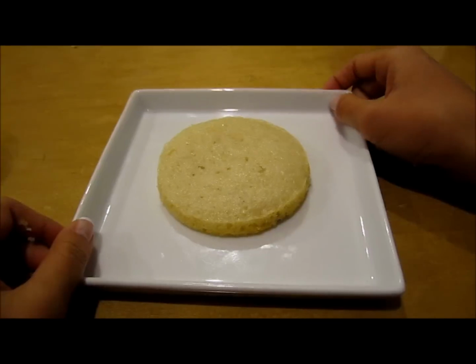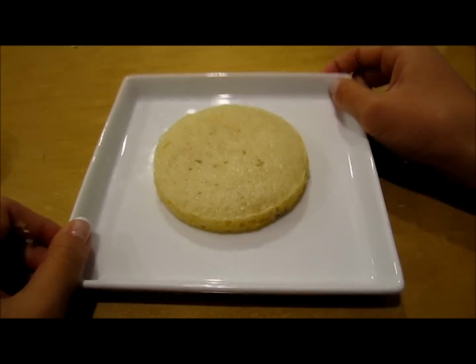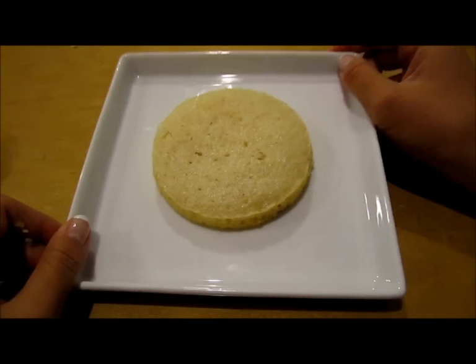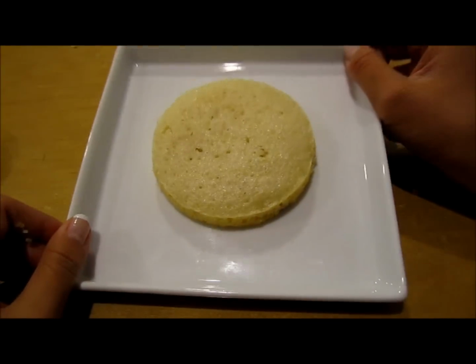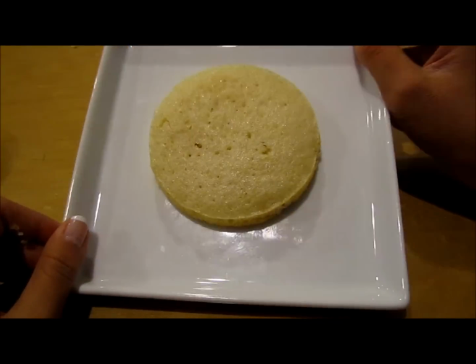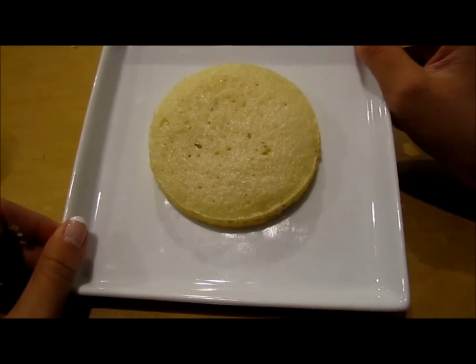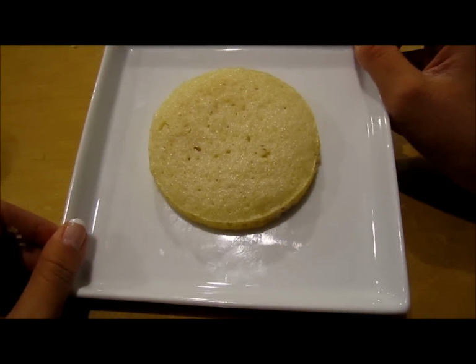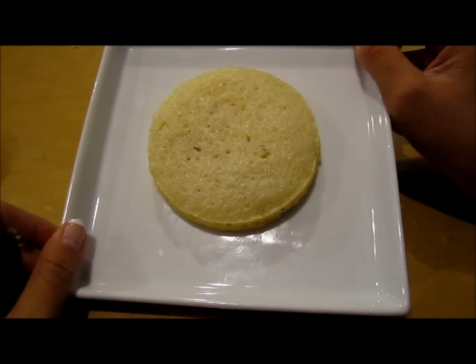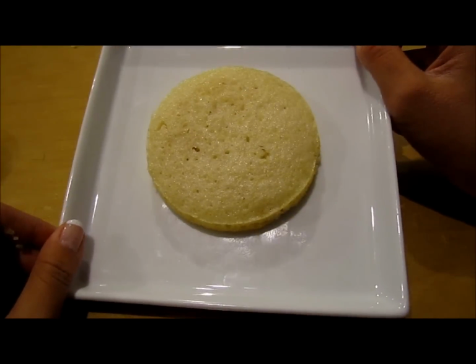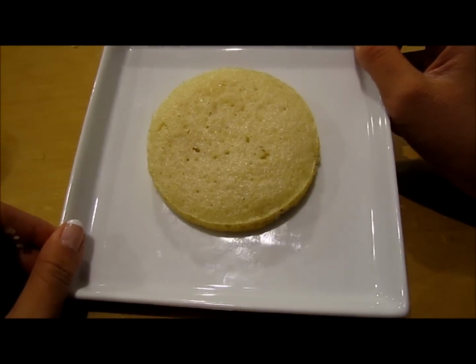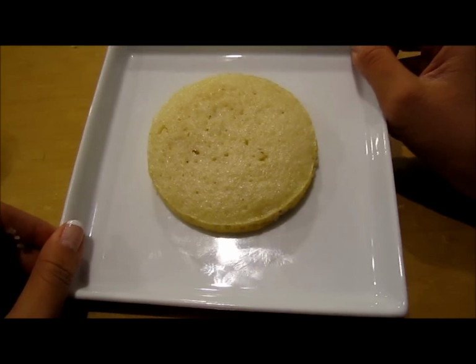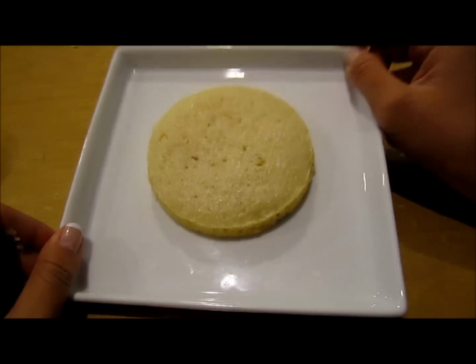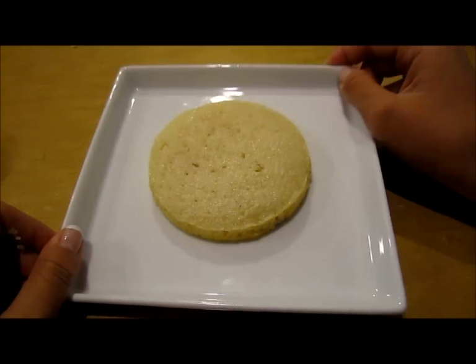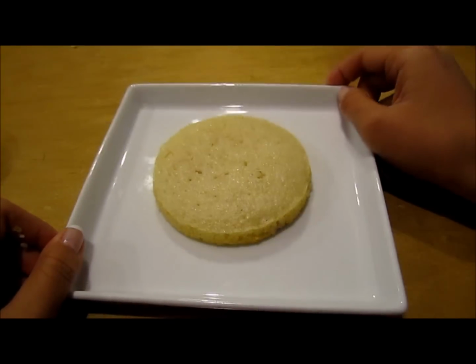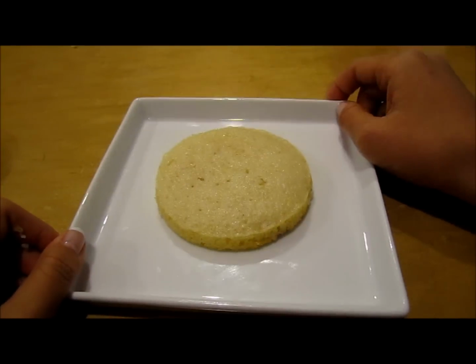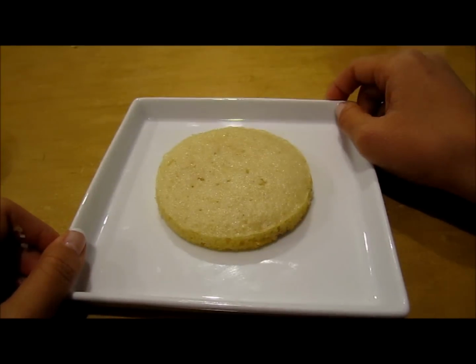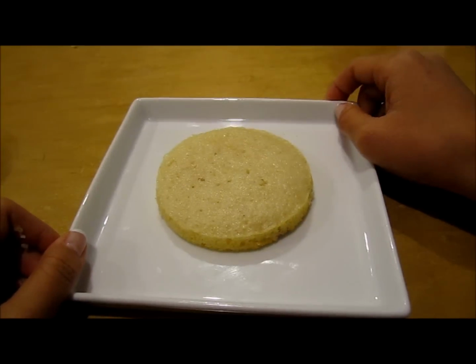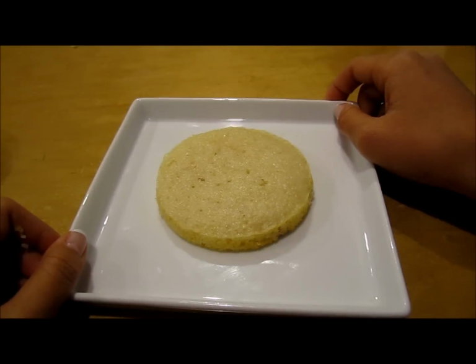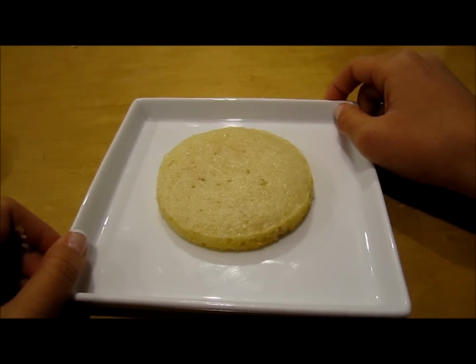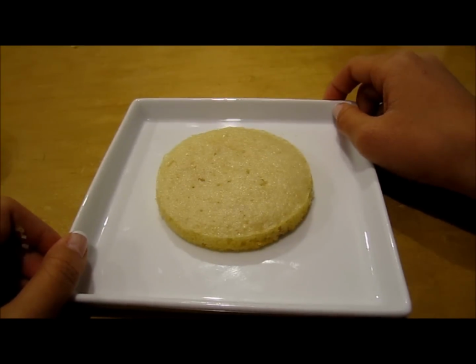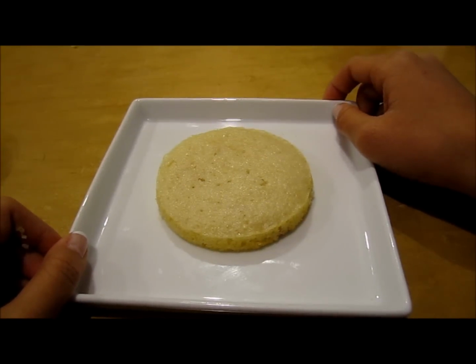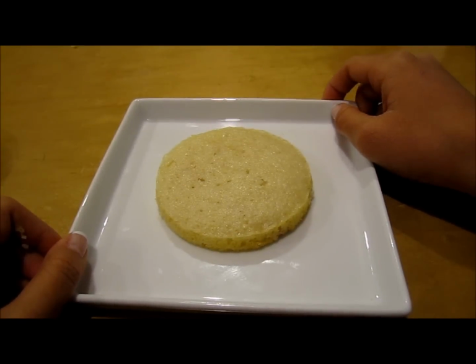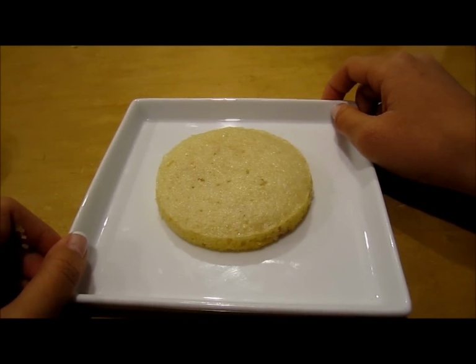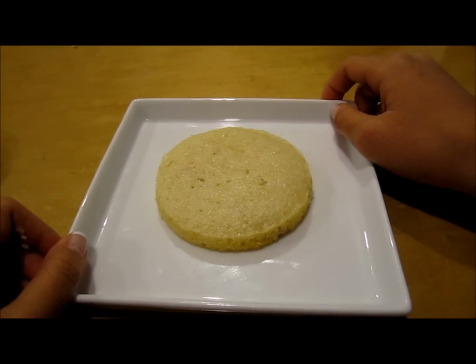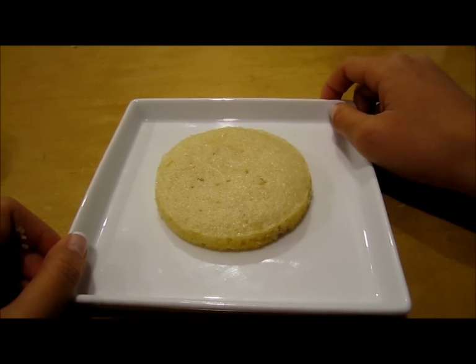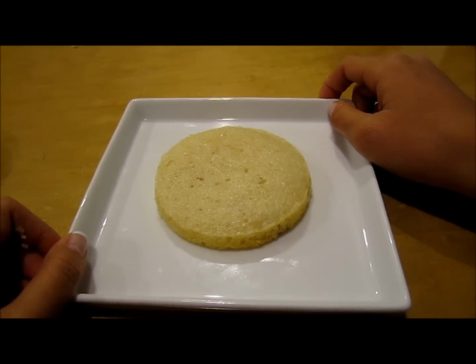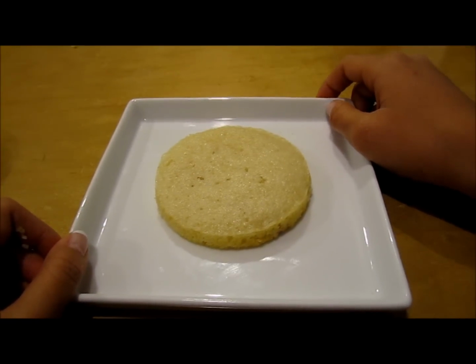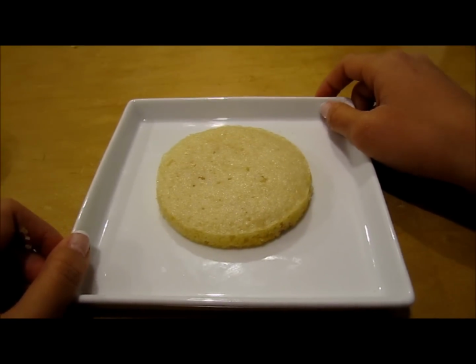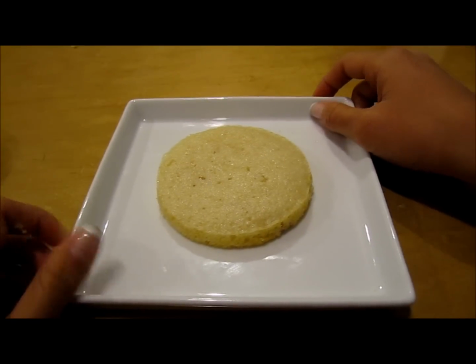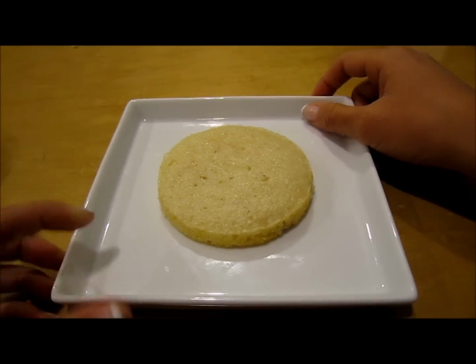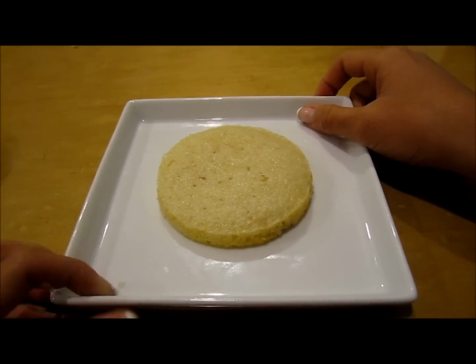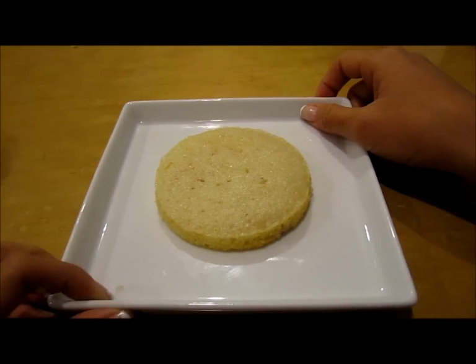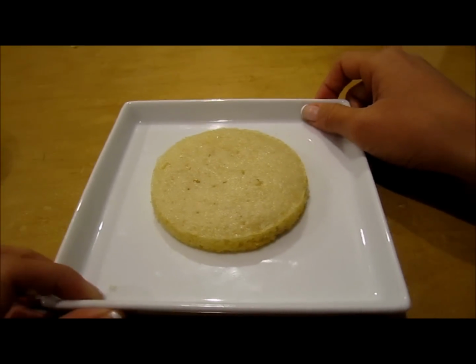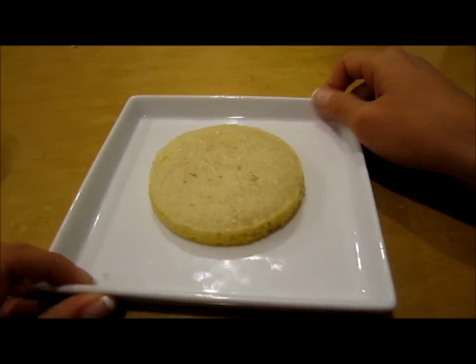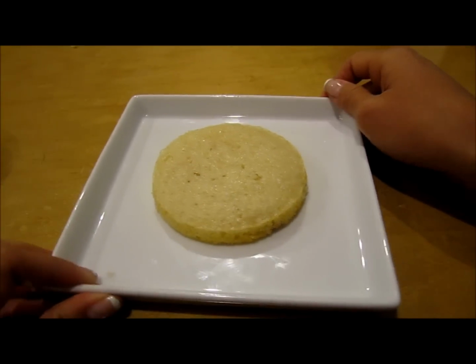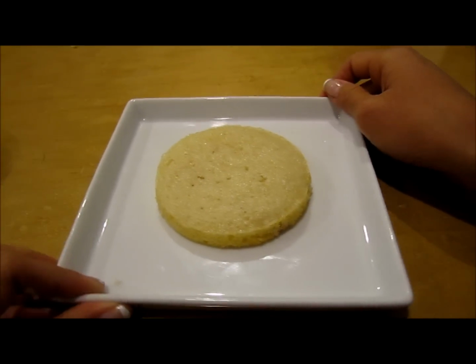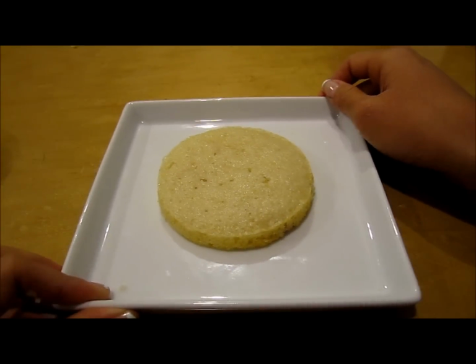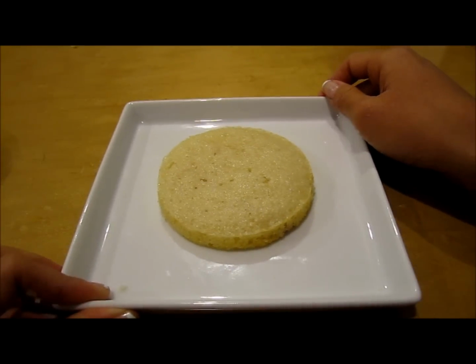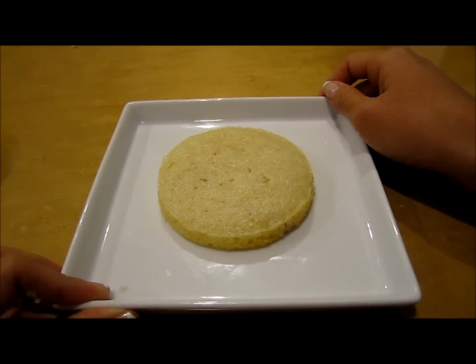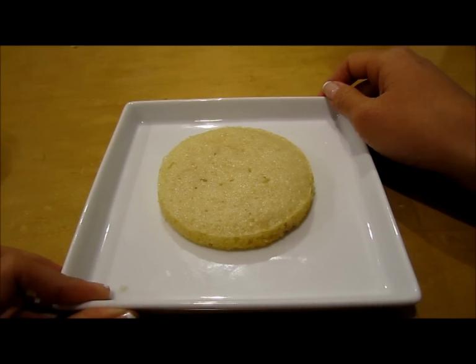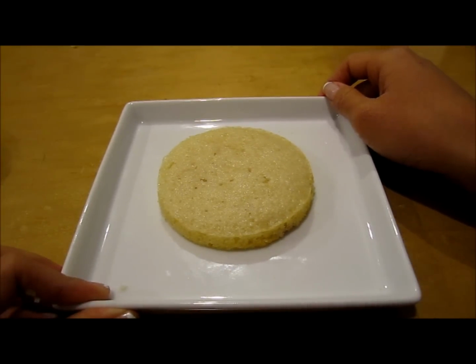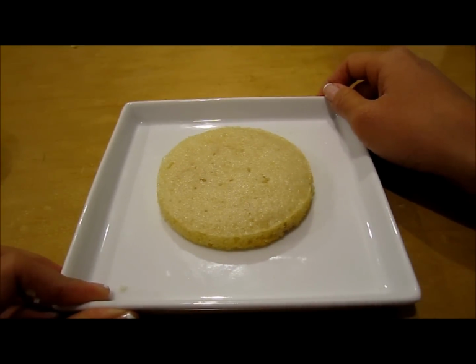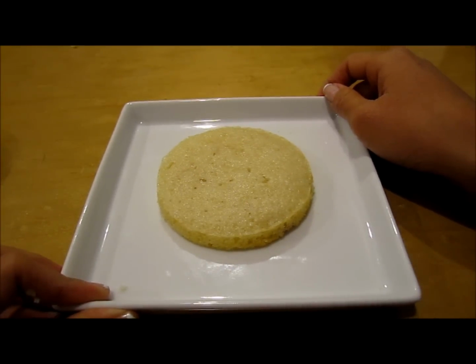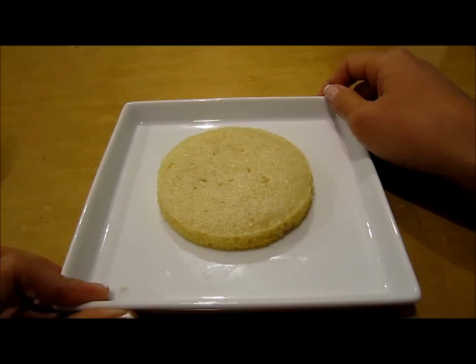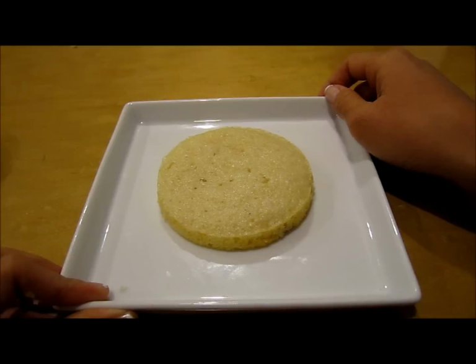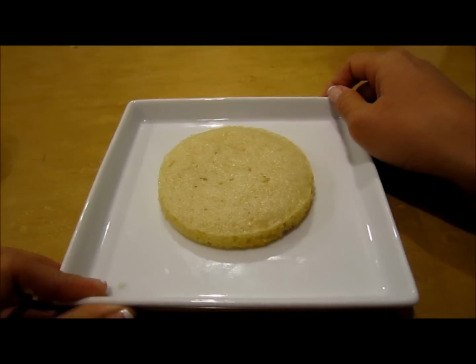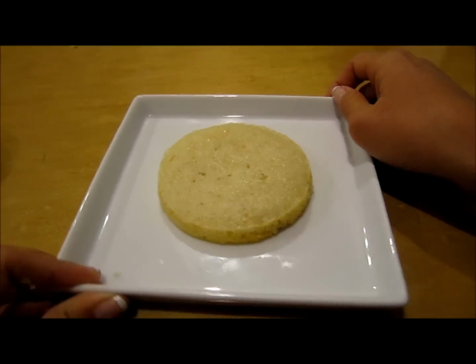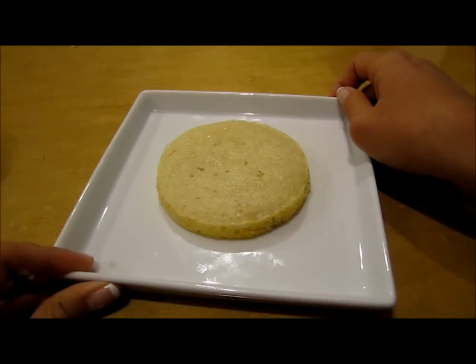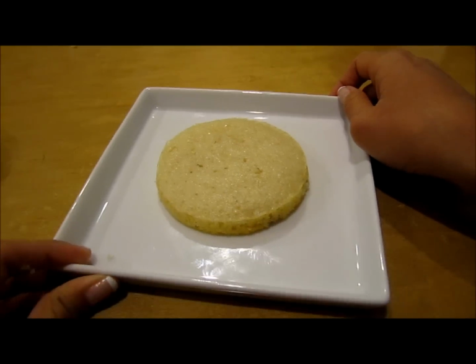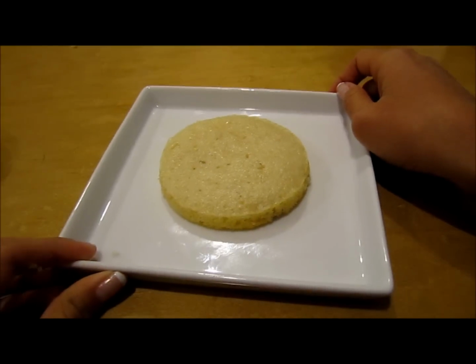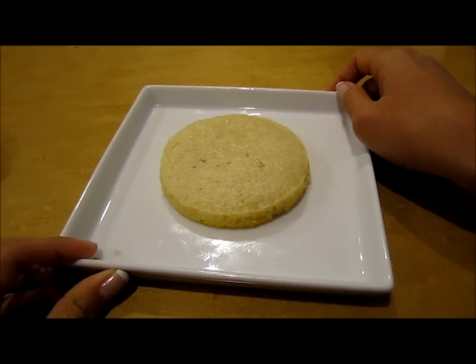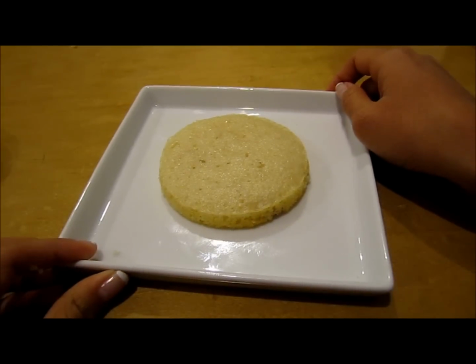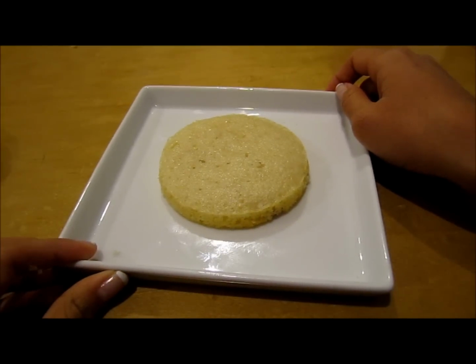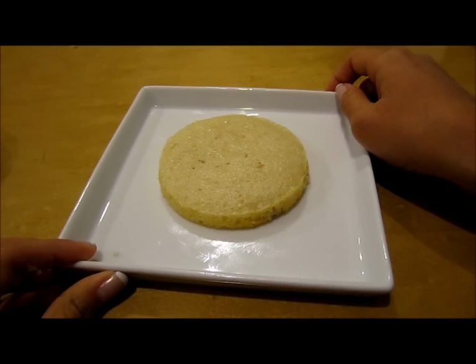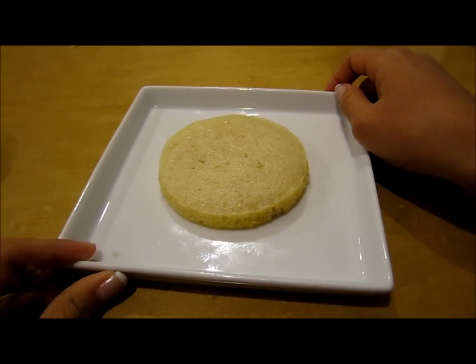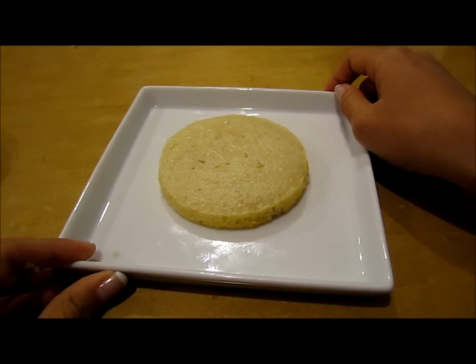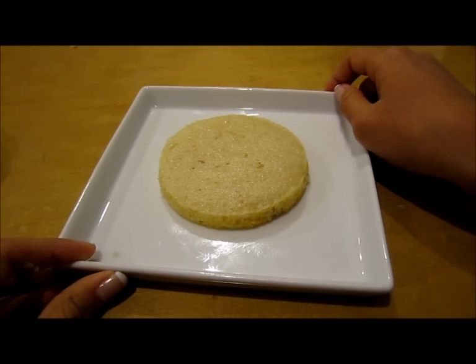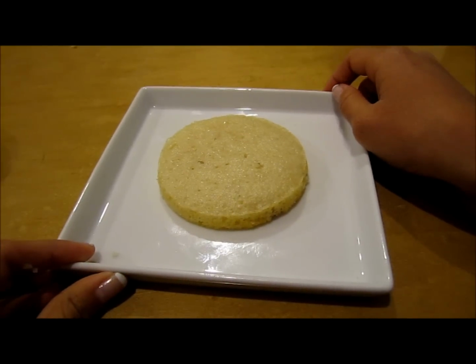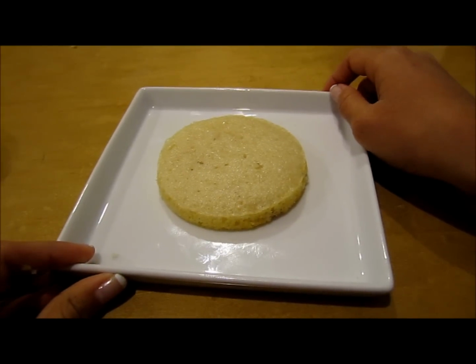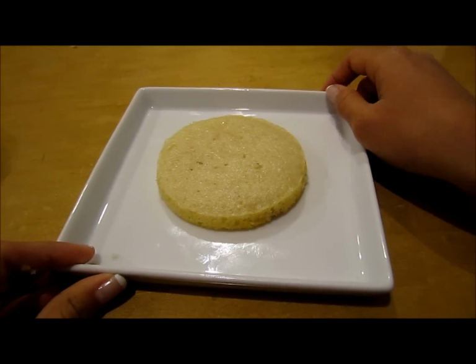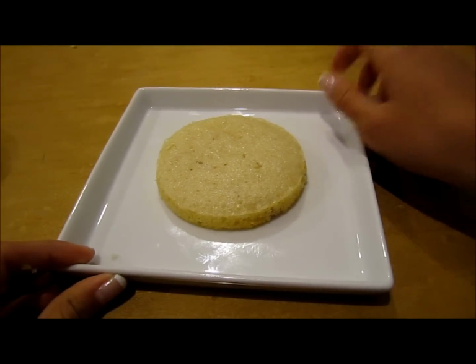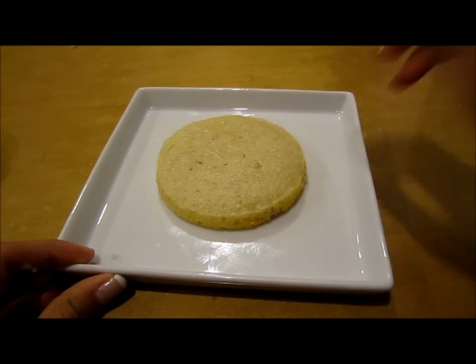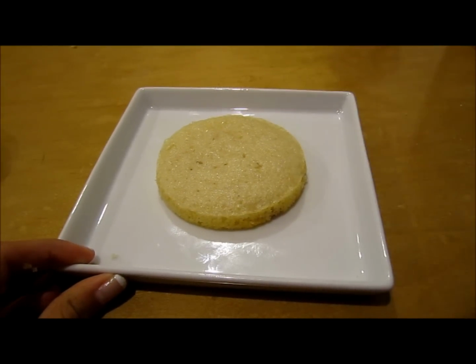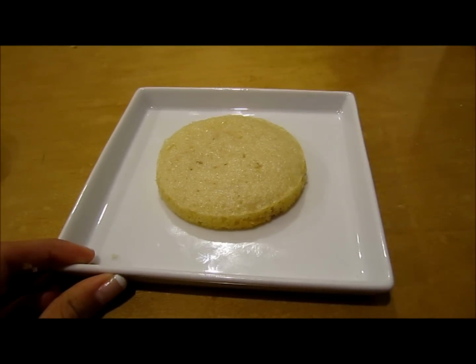So this is the first layer of our cake here, and as you can see, it's very pretty. I'm just going to wait for the second layer to come out, and then we can start building our cake.